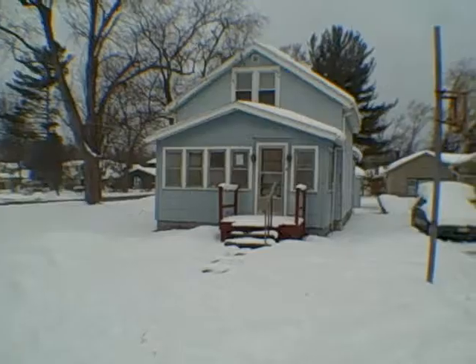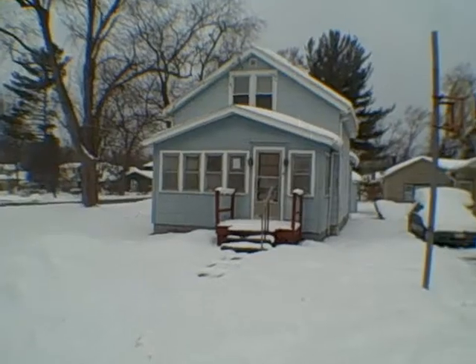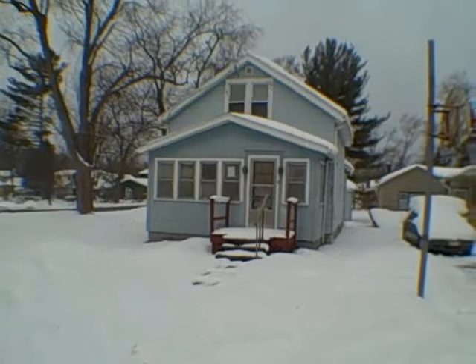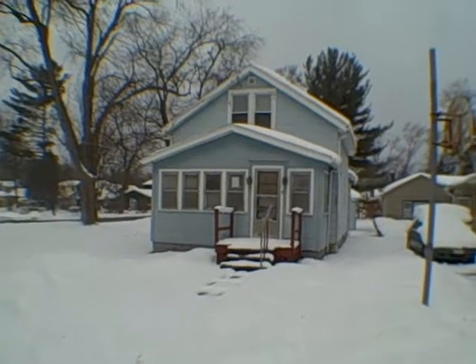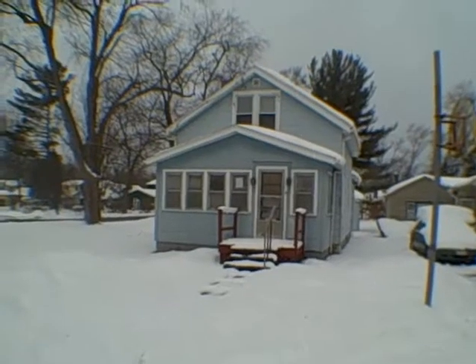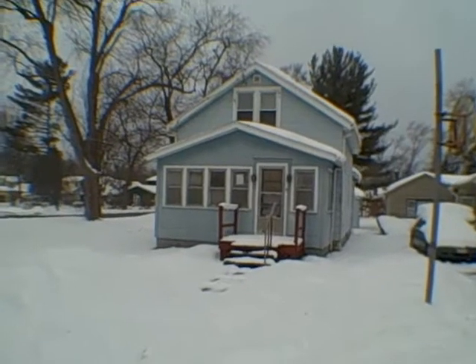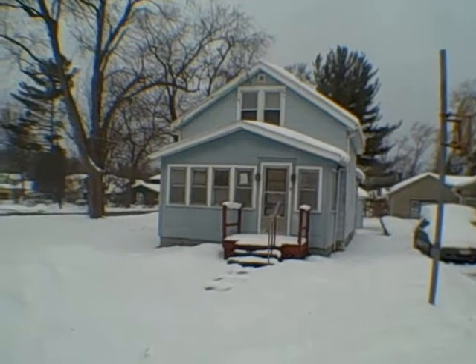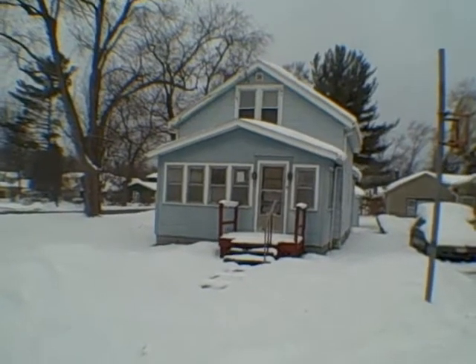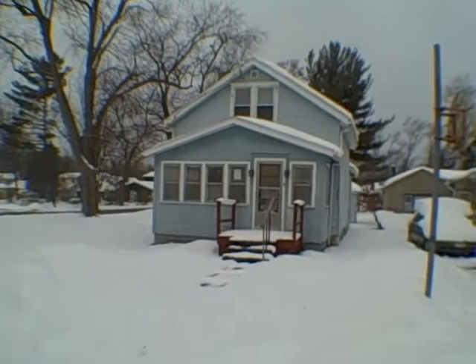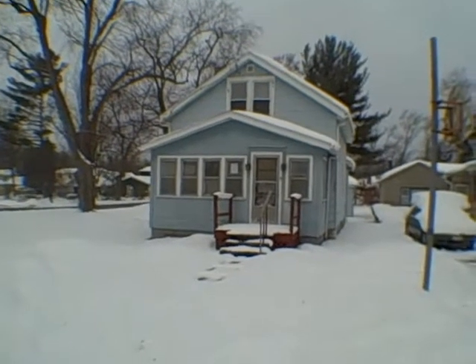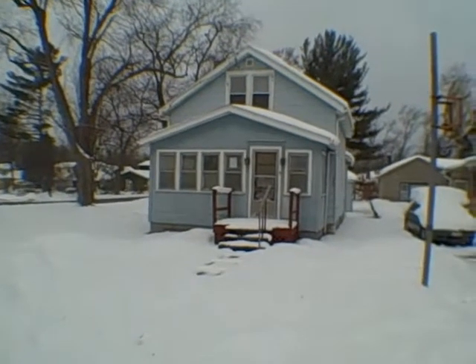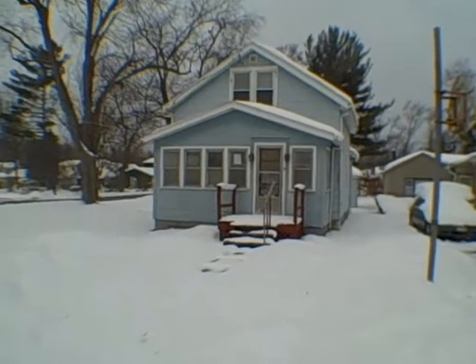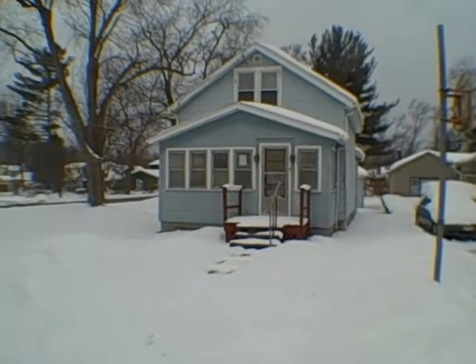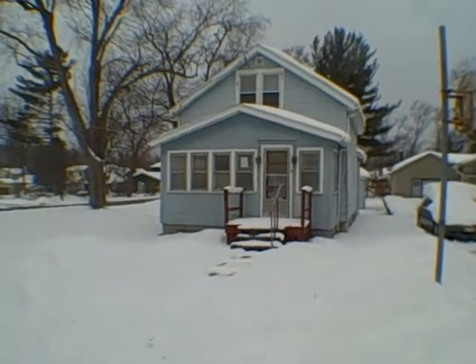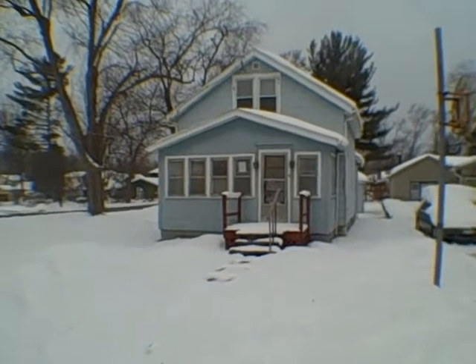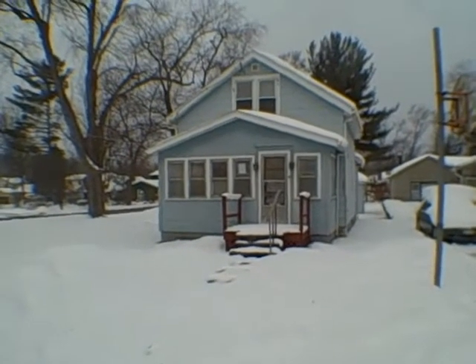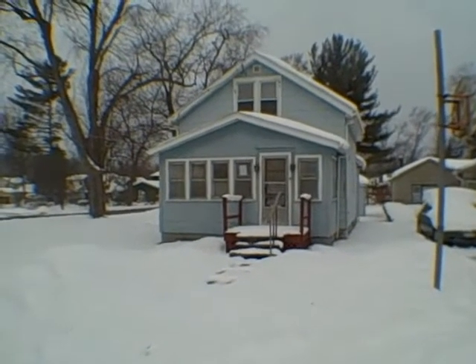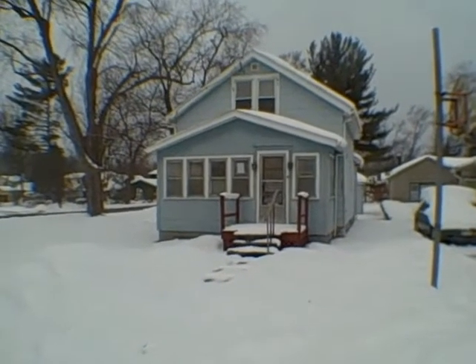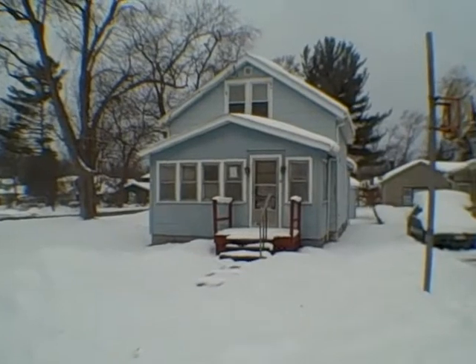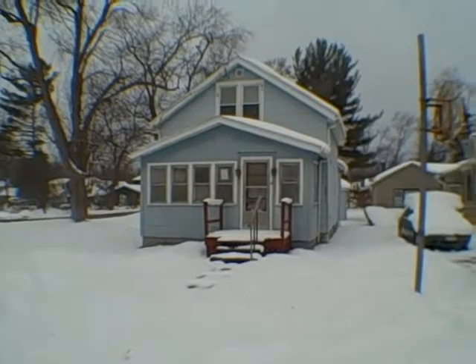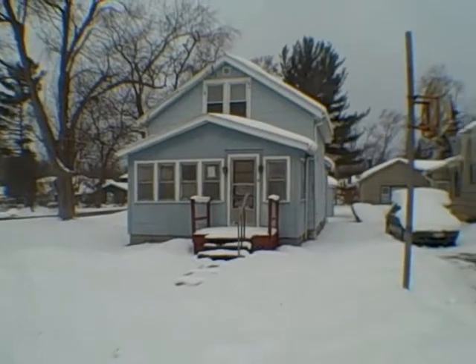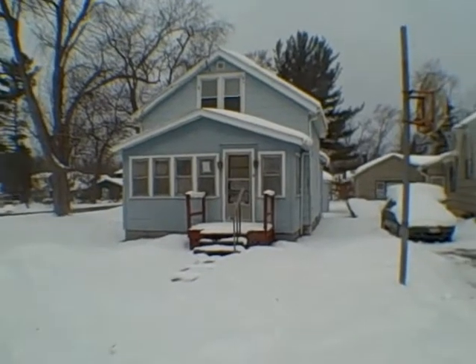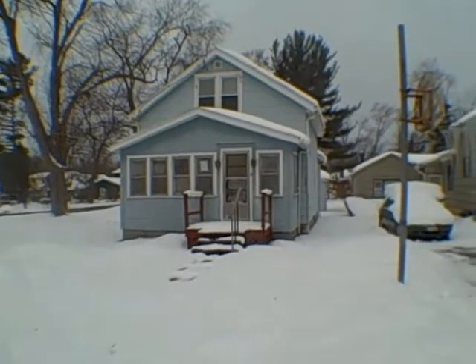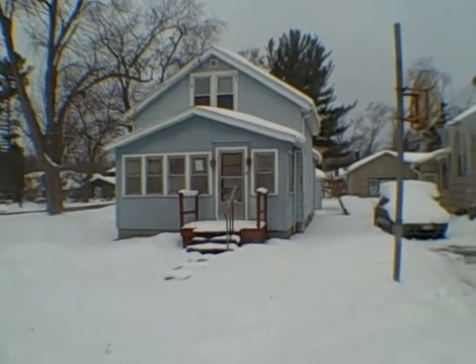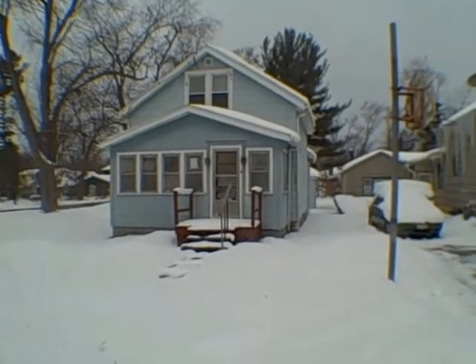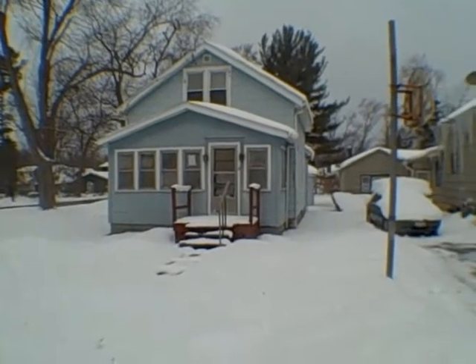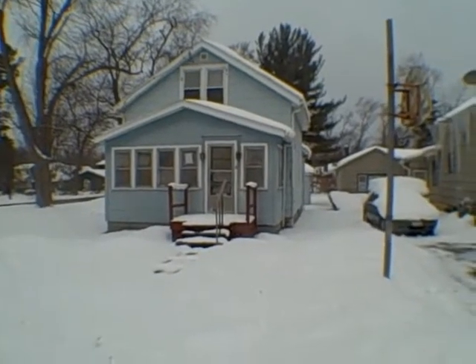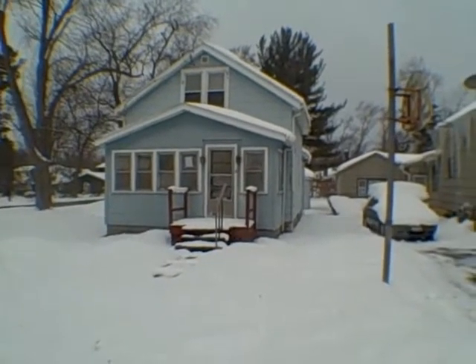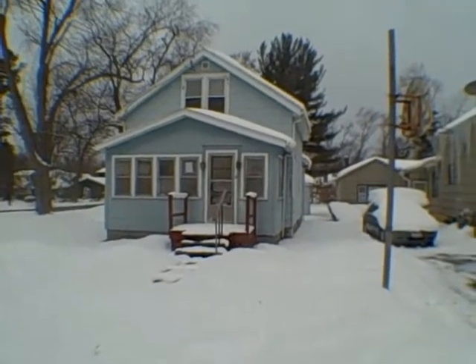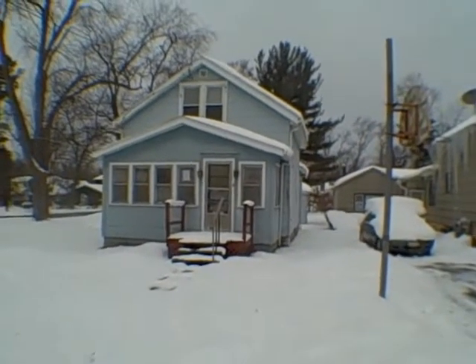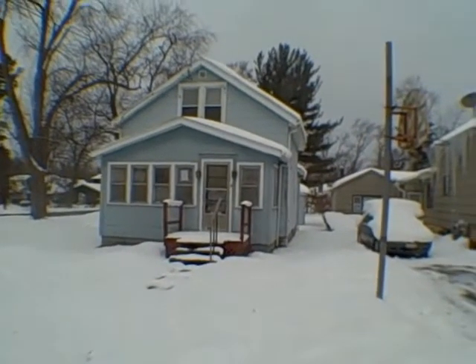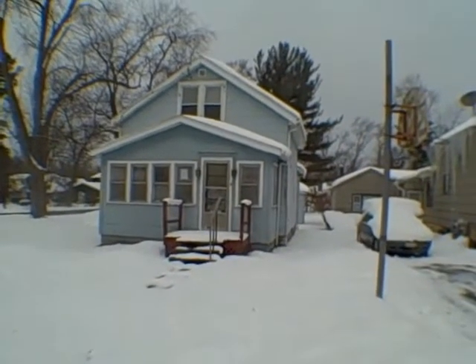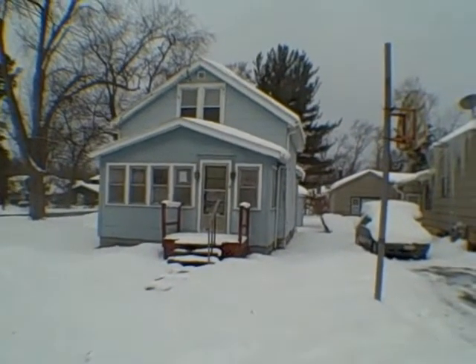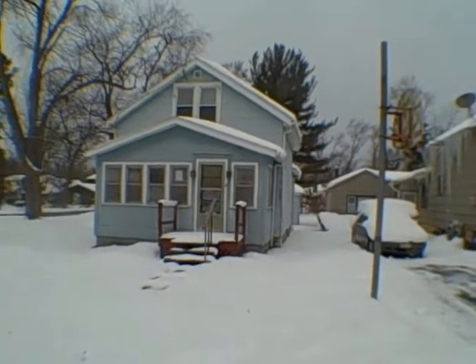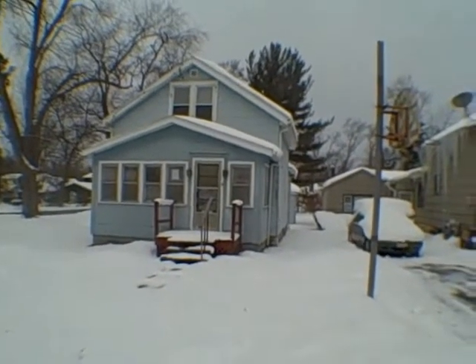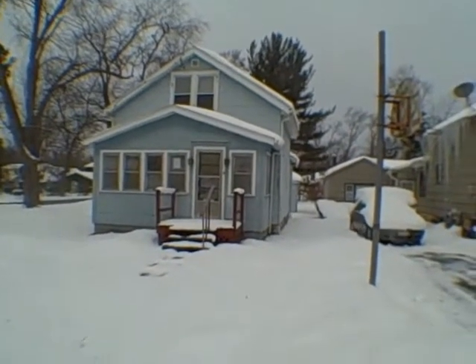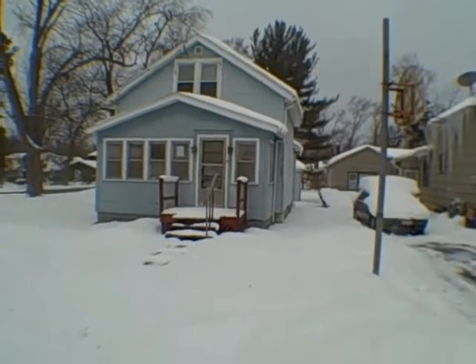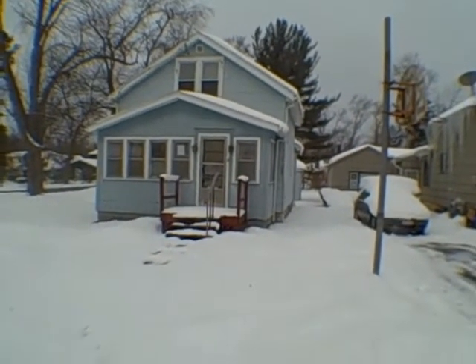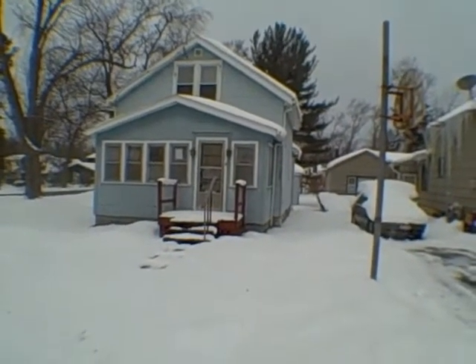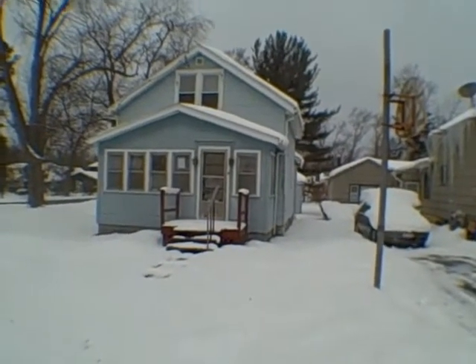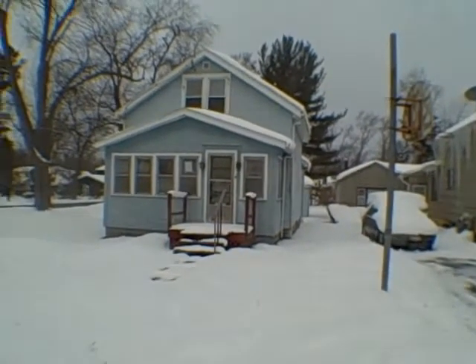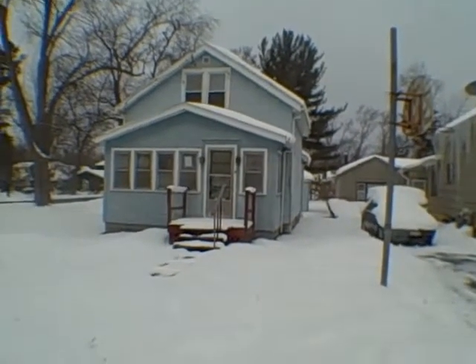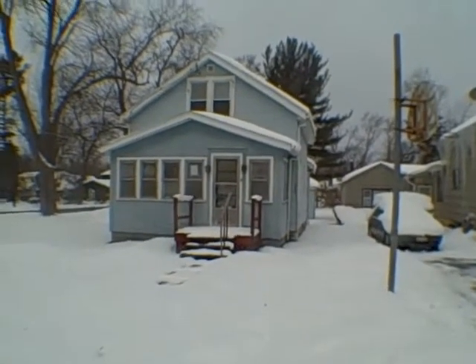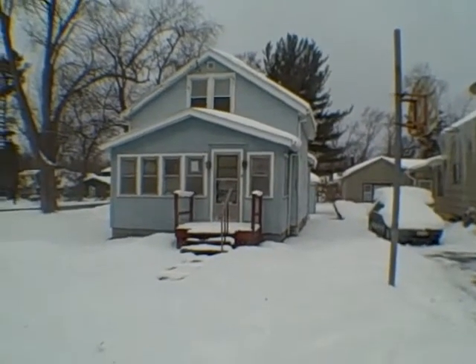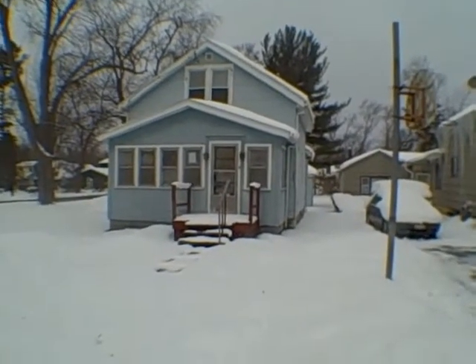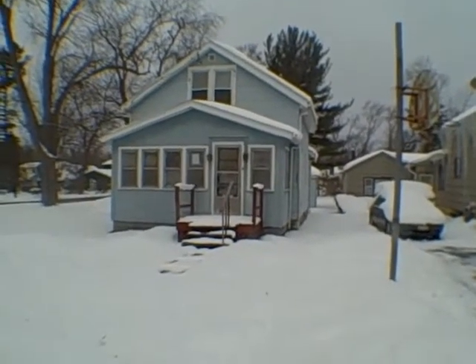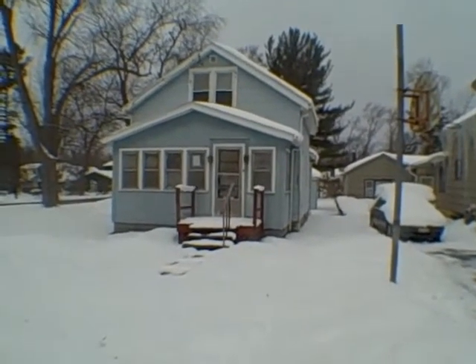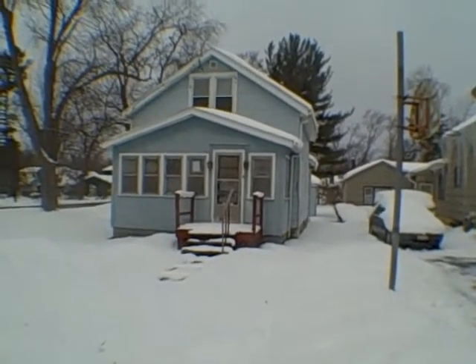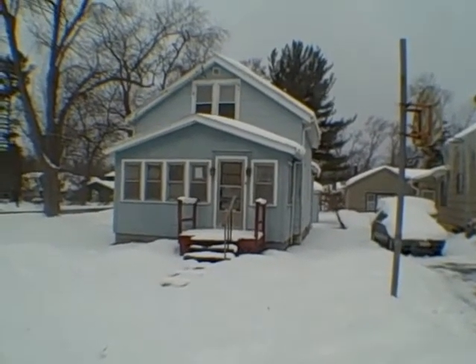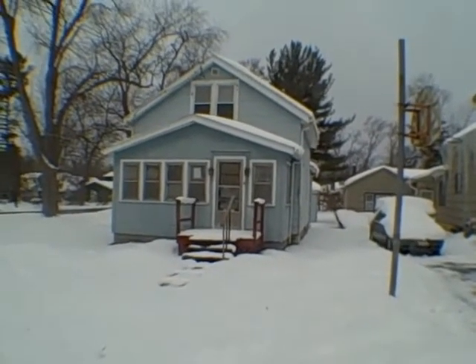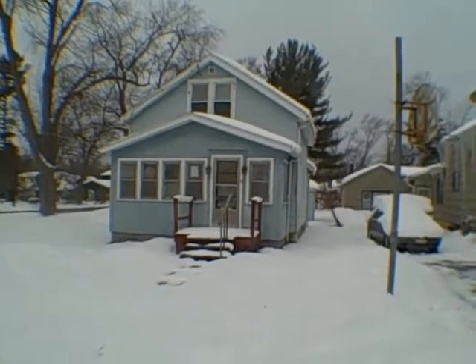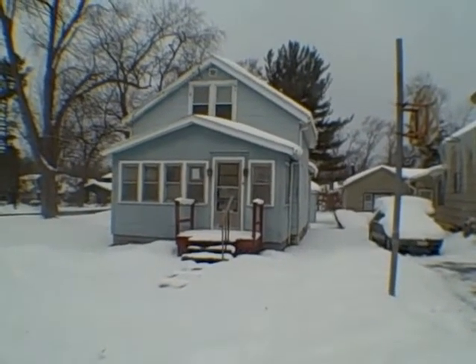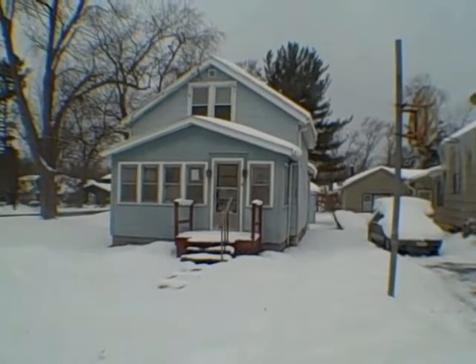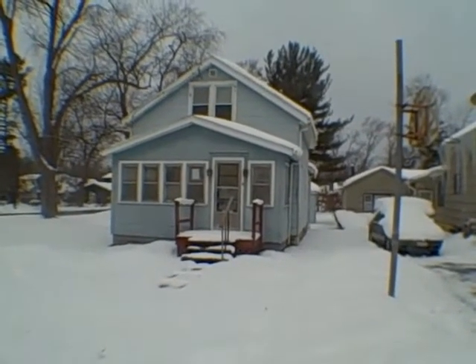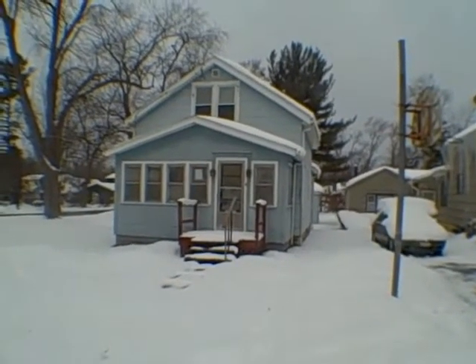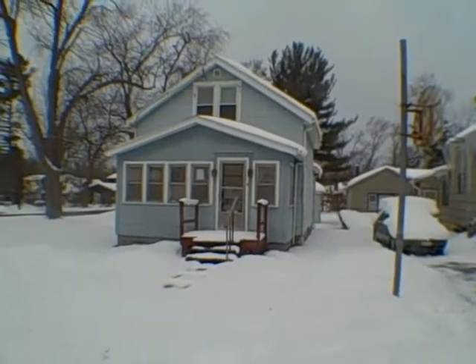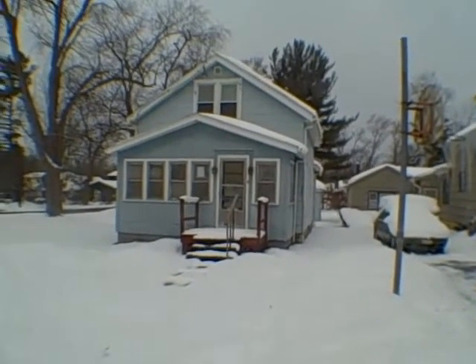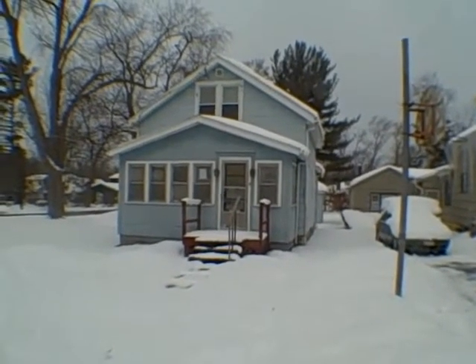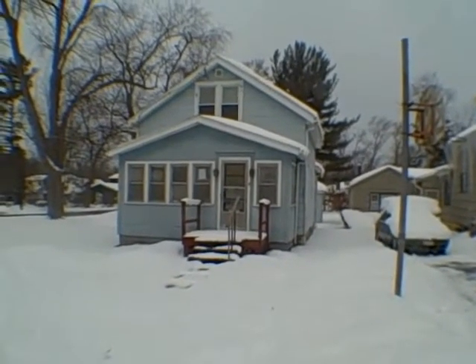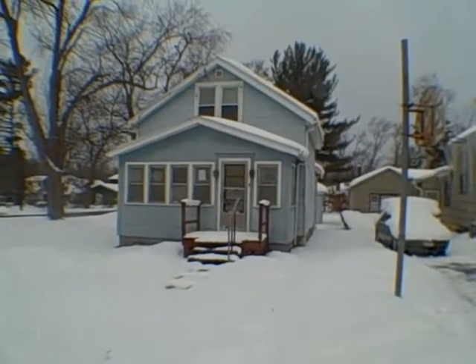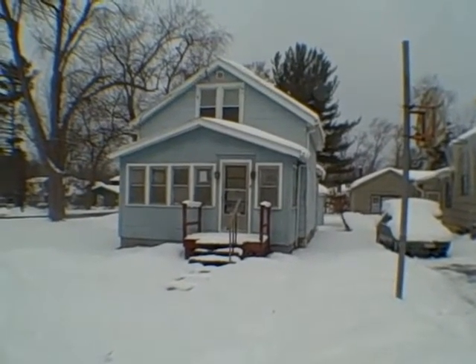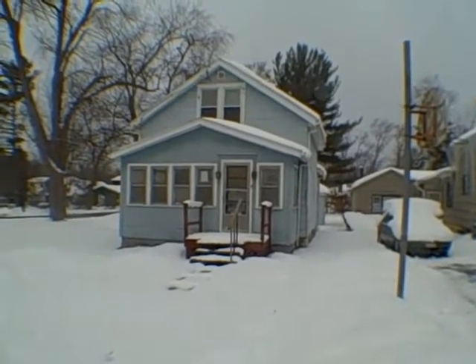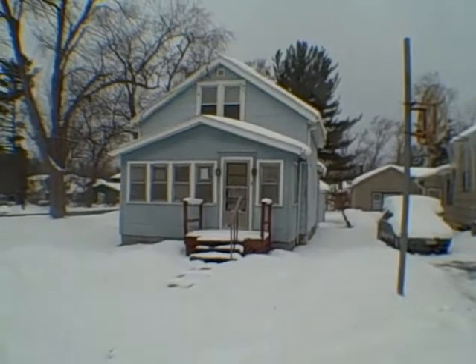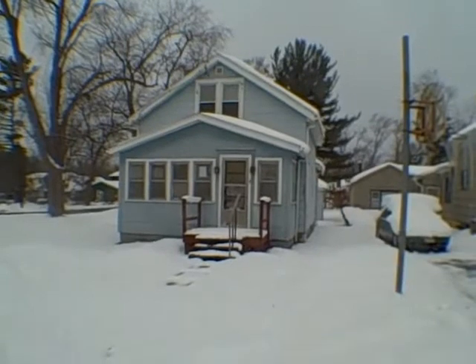Hello, this is John Adolfi, welcome to another episode of HUD Home Underground. We're in Mattydale at 334 Richfield Boulevard.